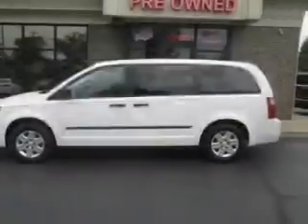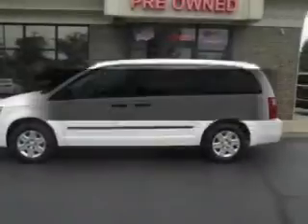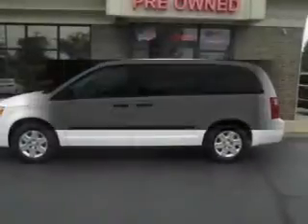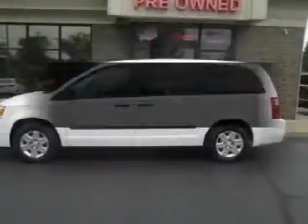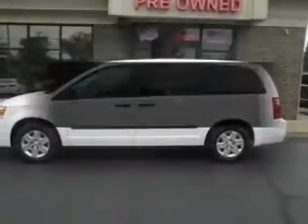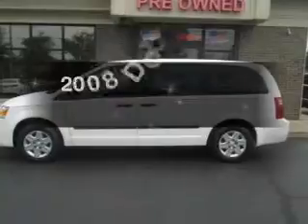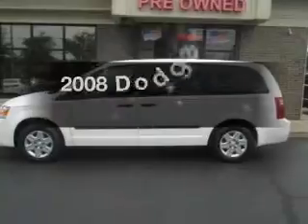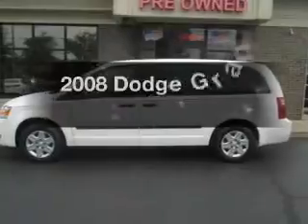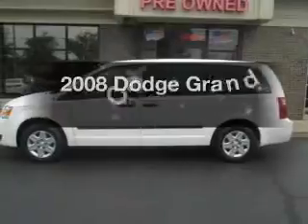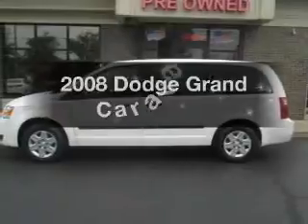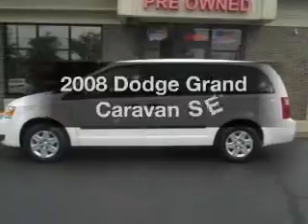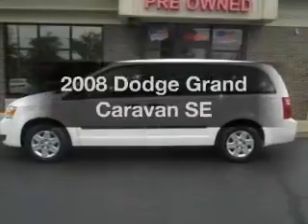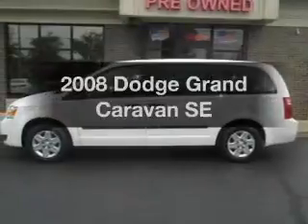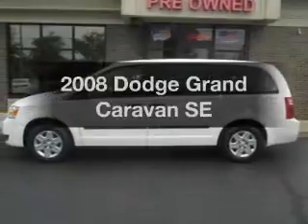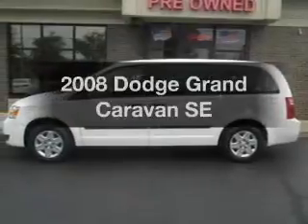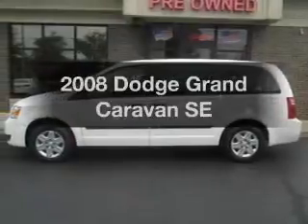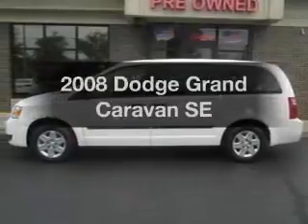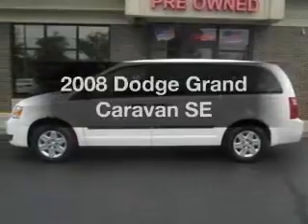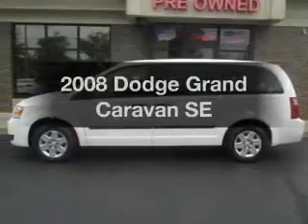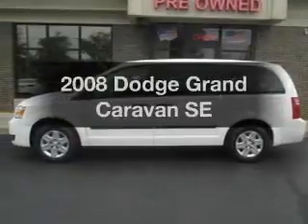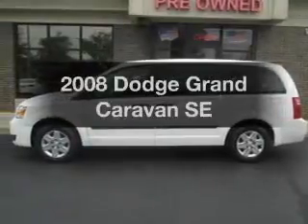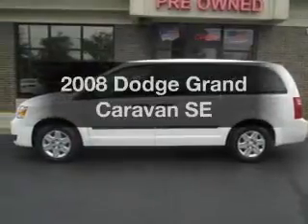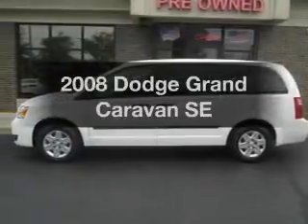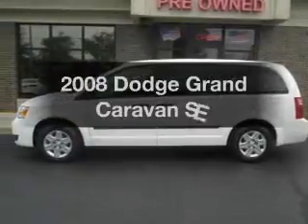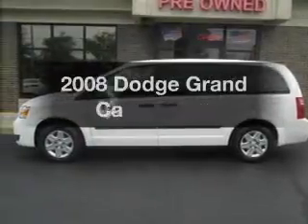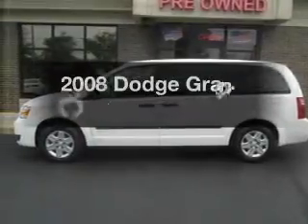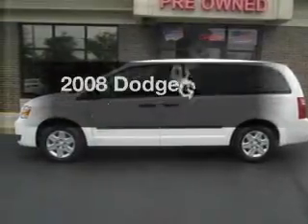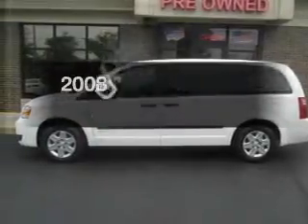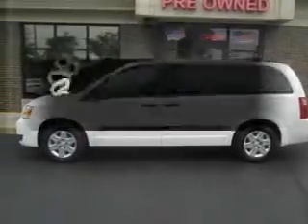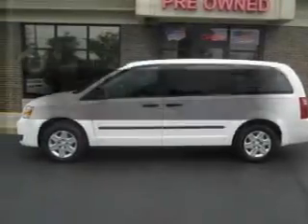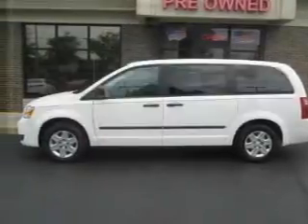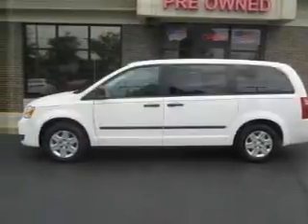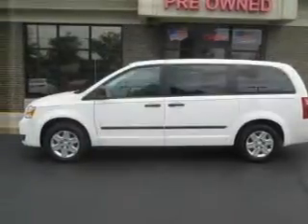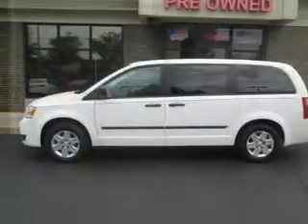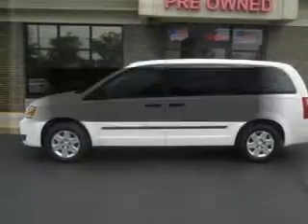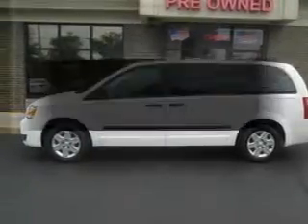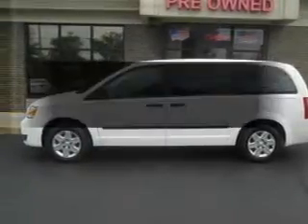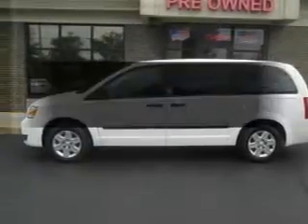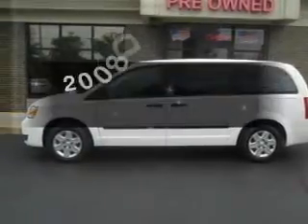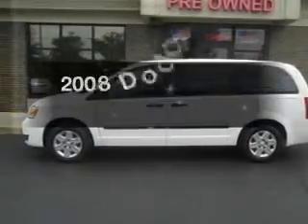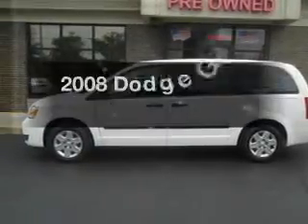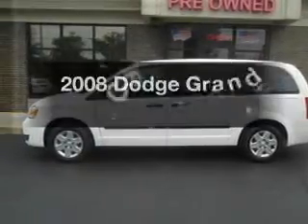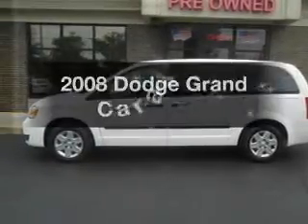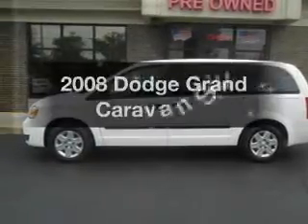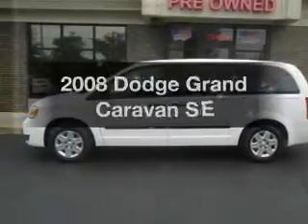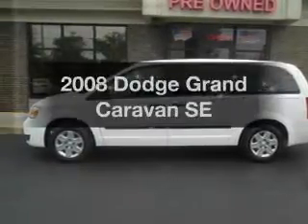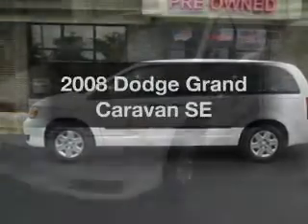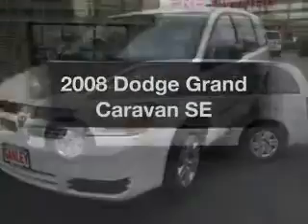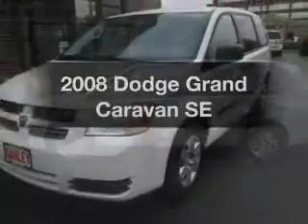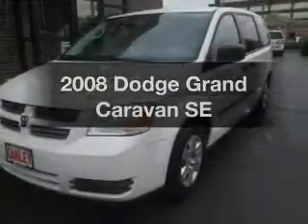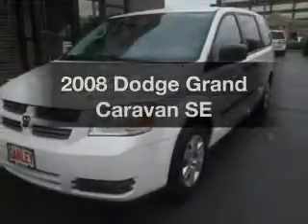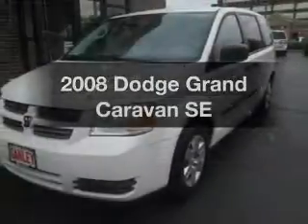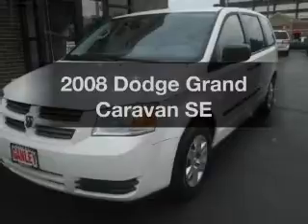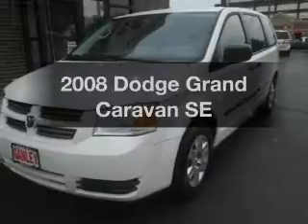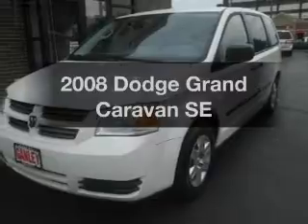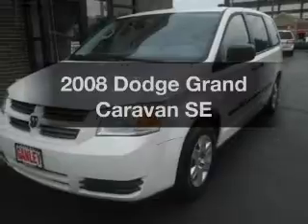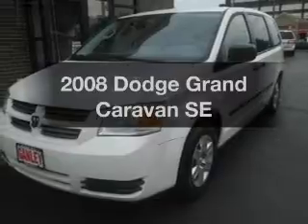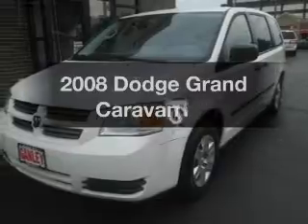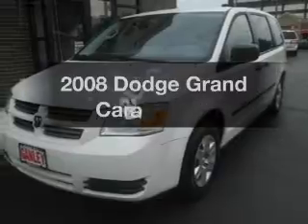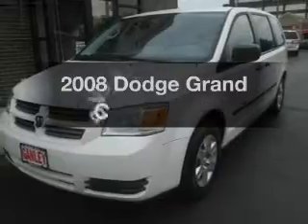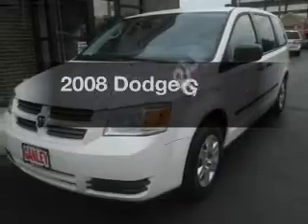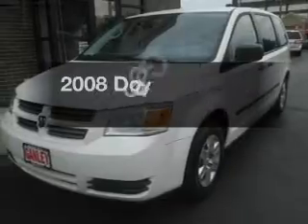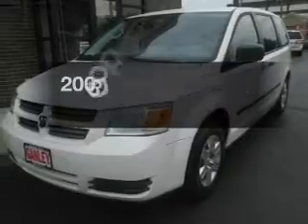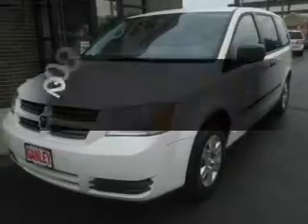Get noticed in this 2008 Dodge Grand Caravan. Everything you need under one roof with this great vehicle.